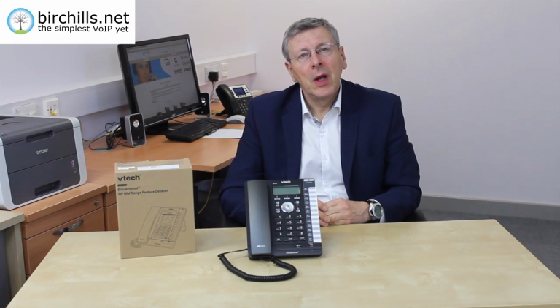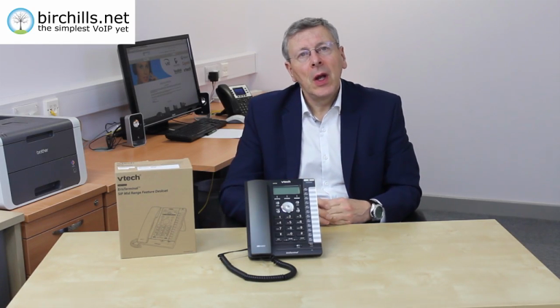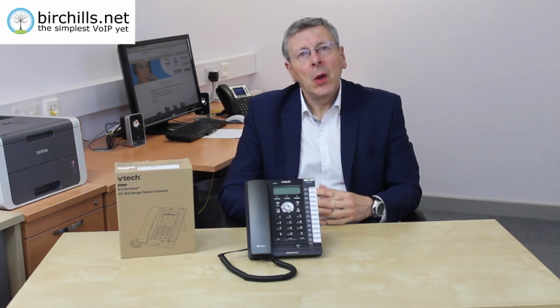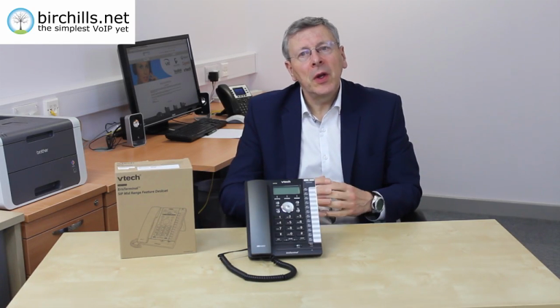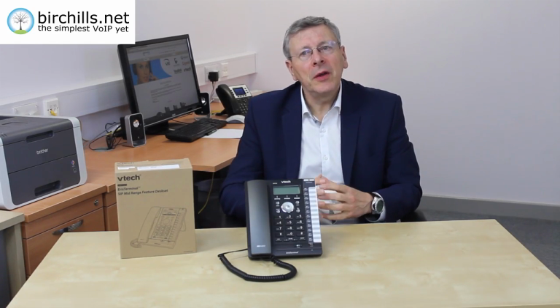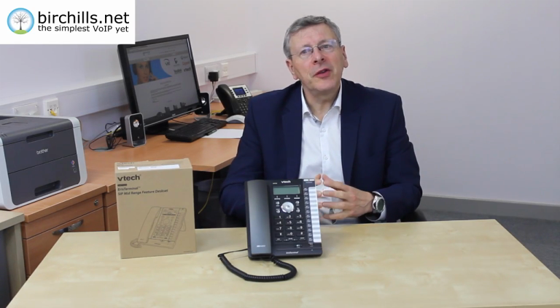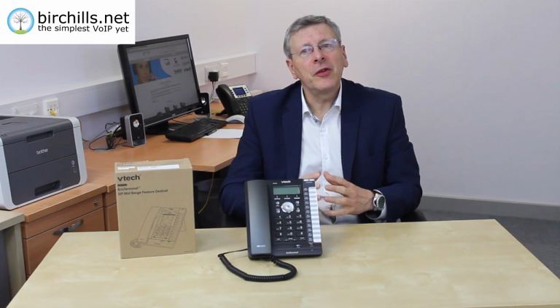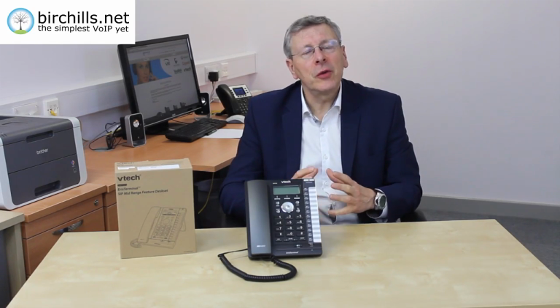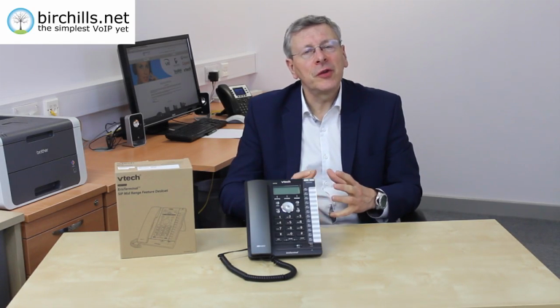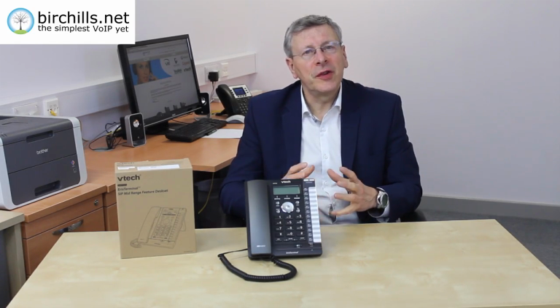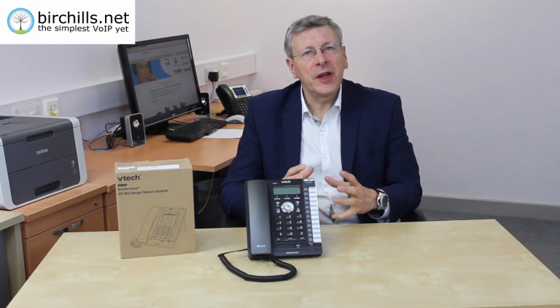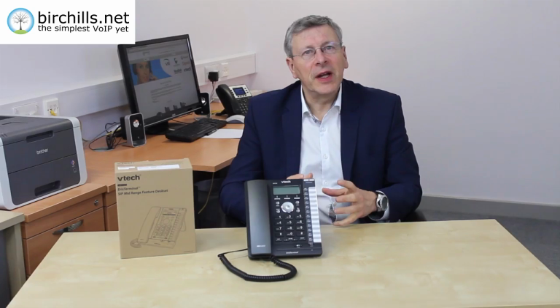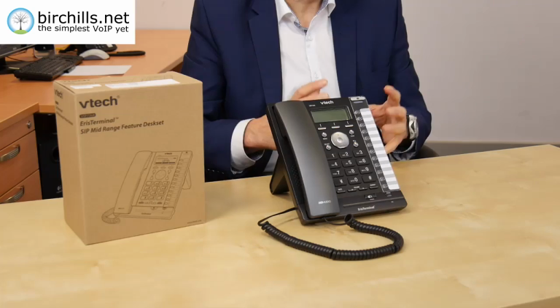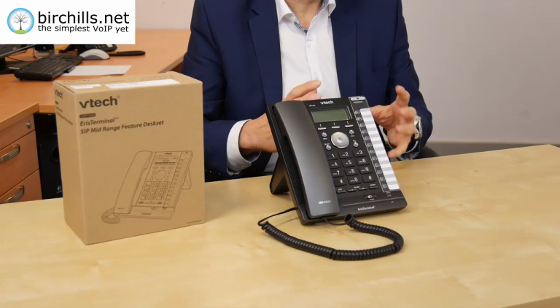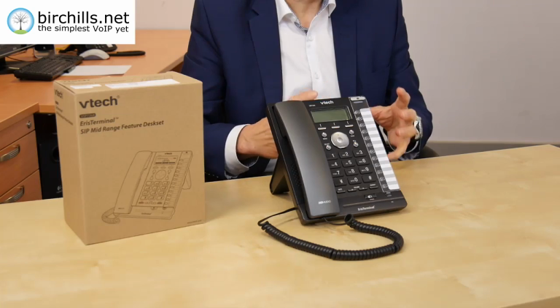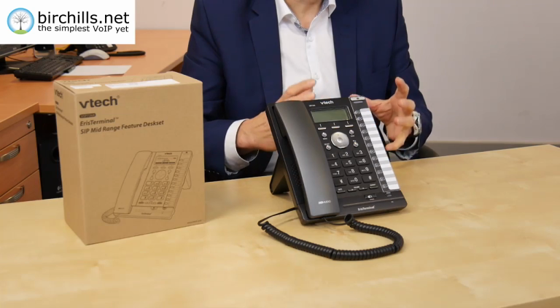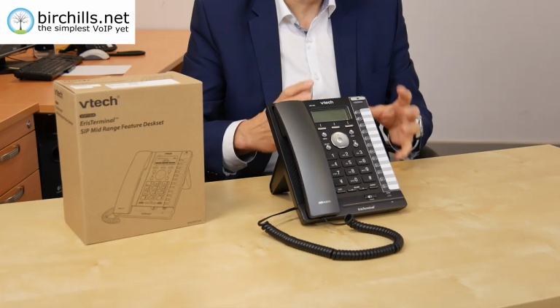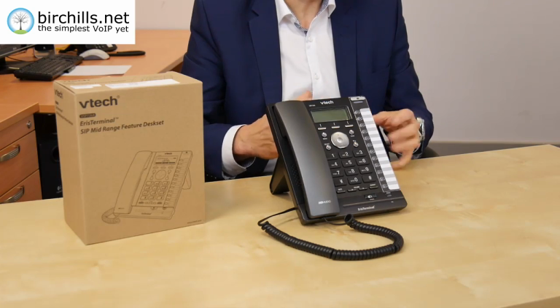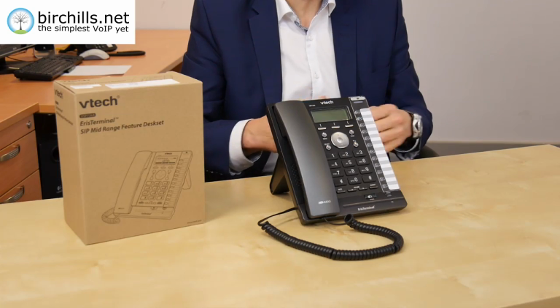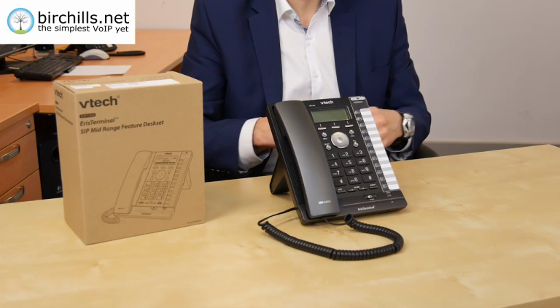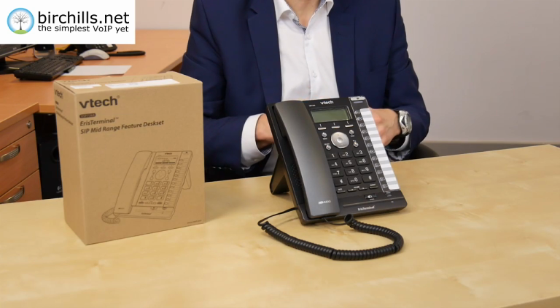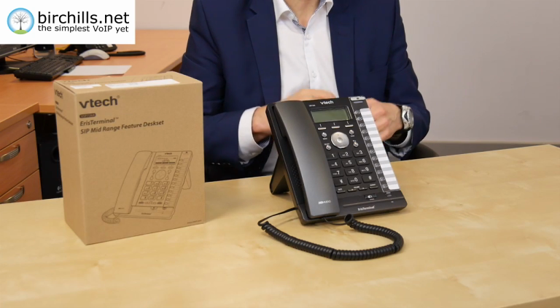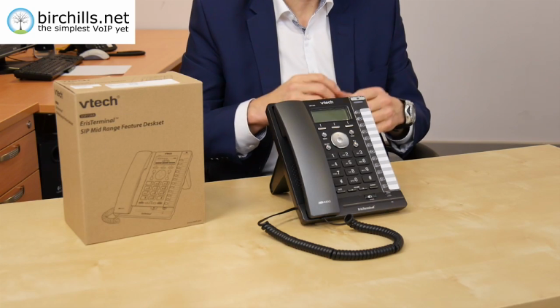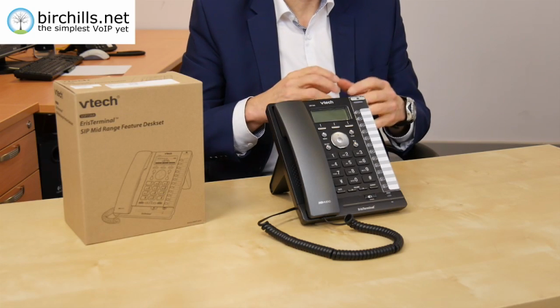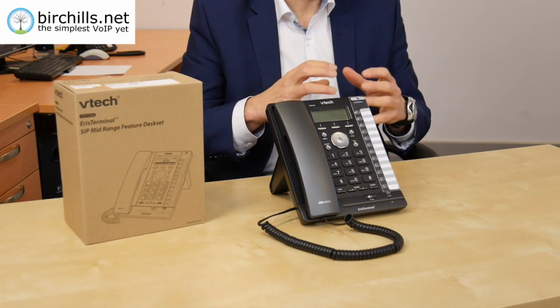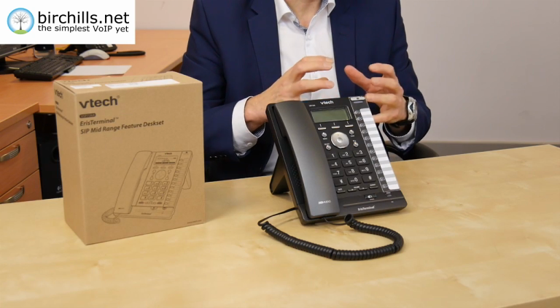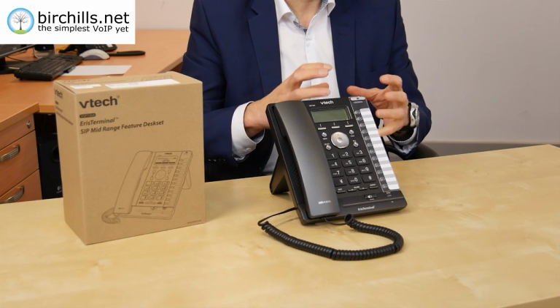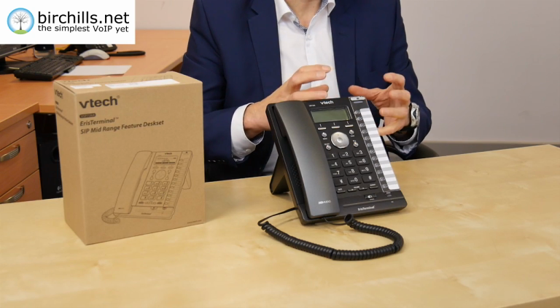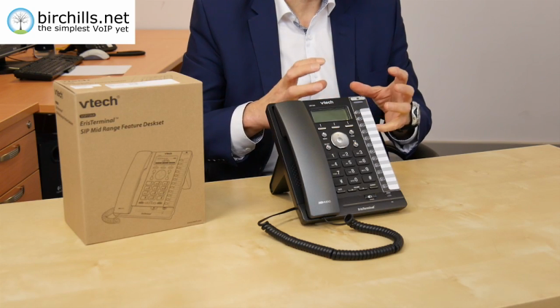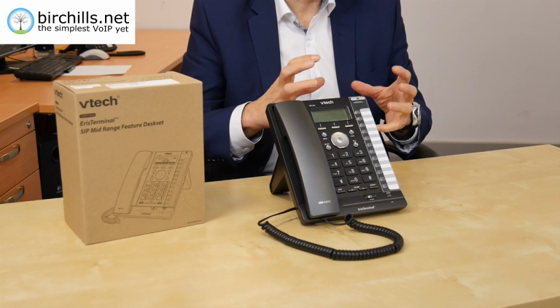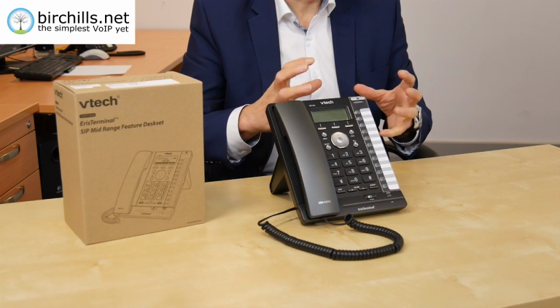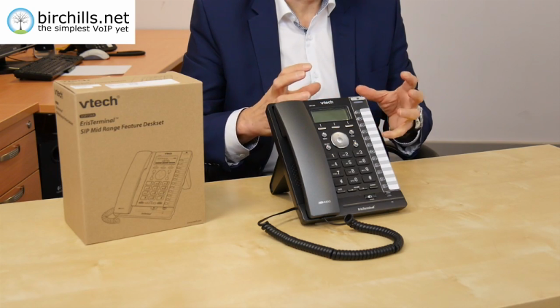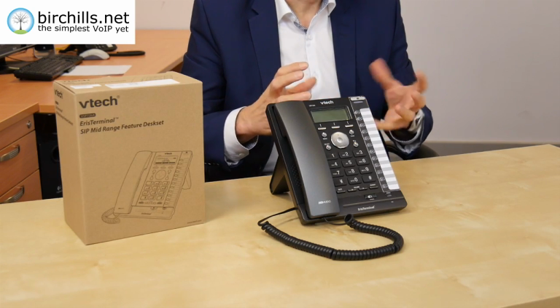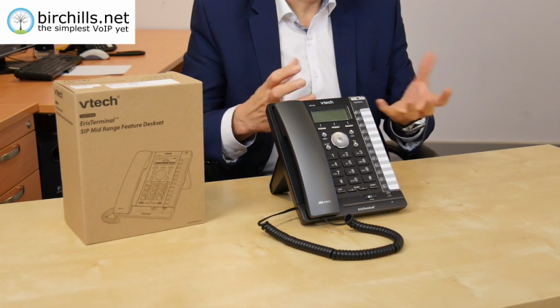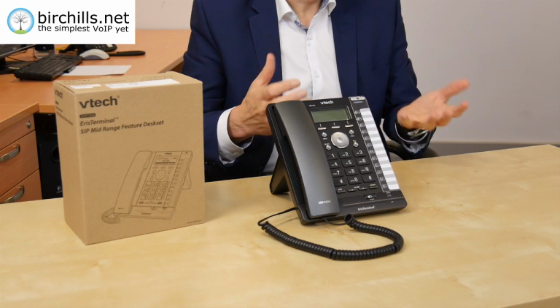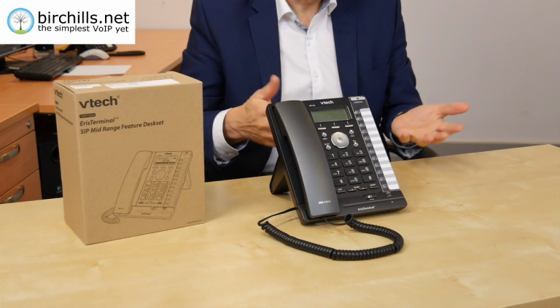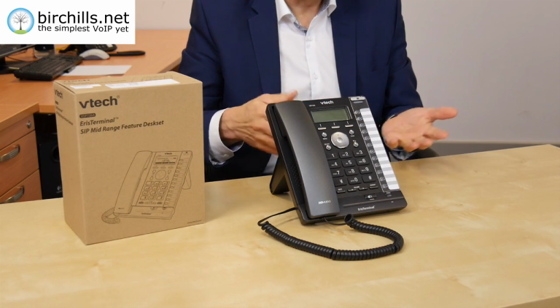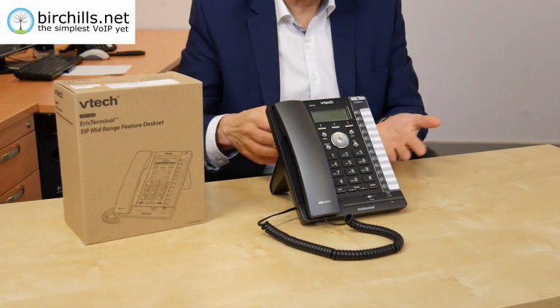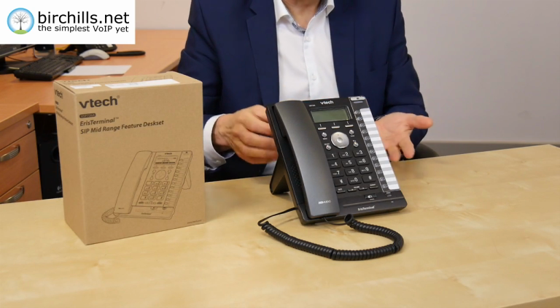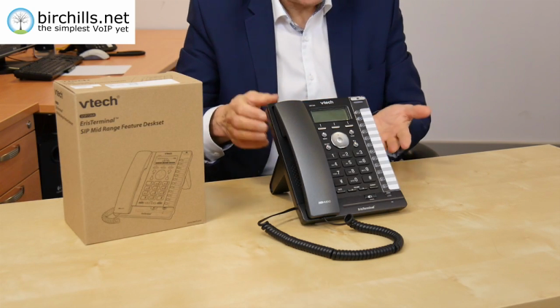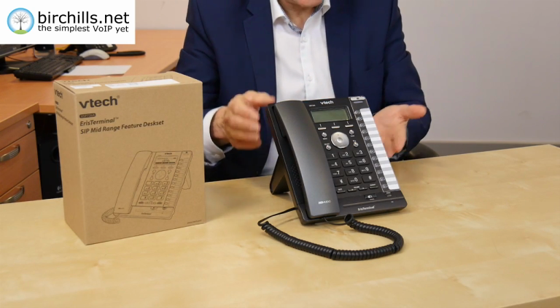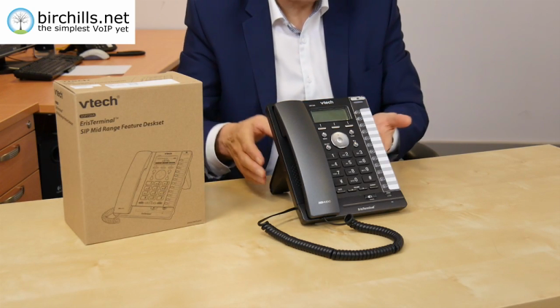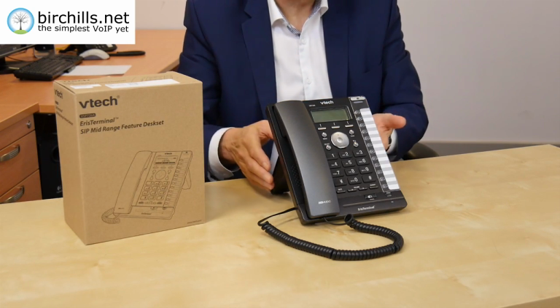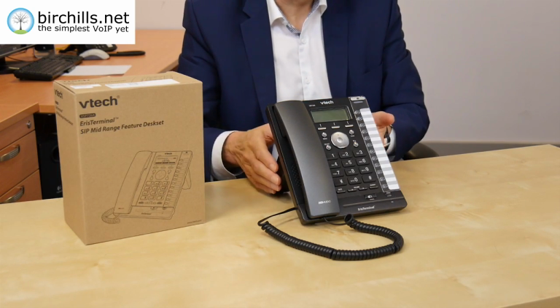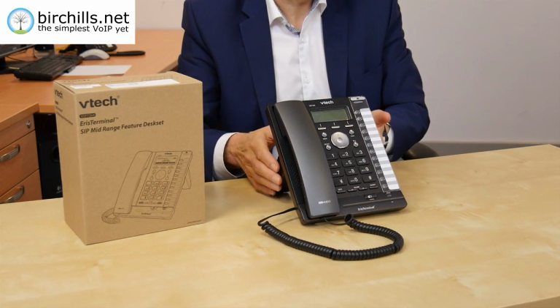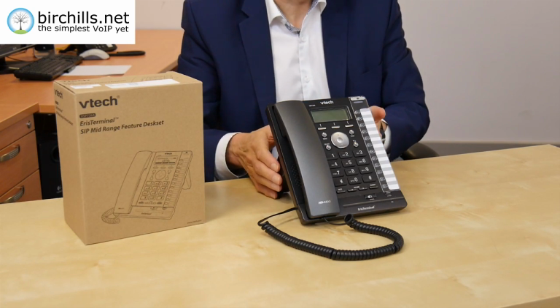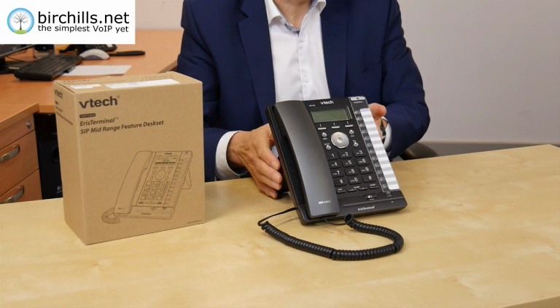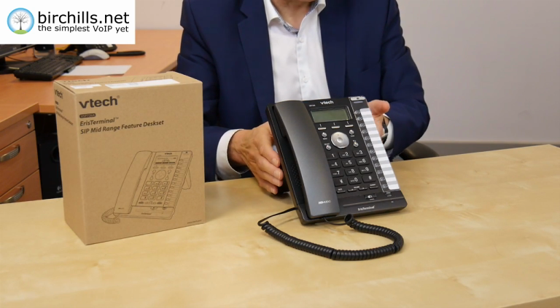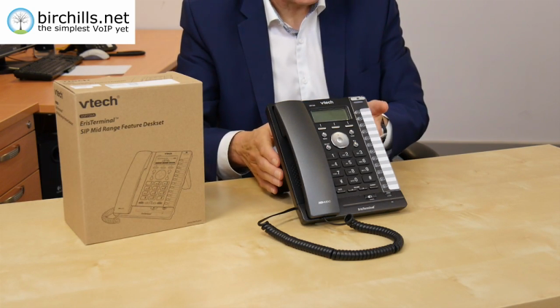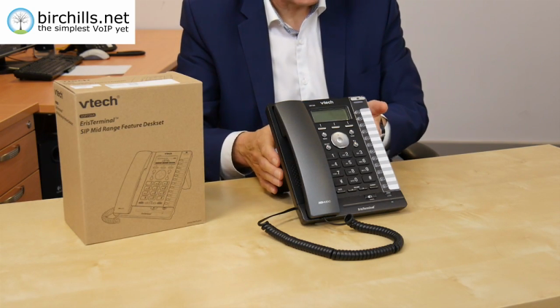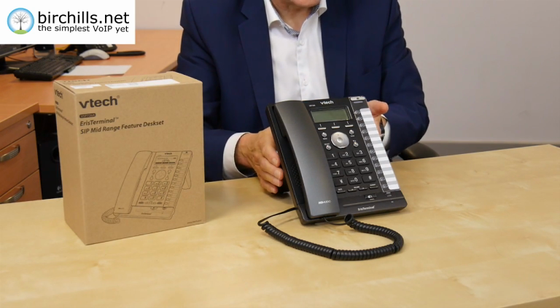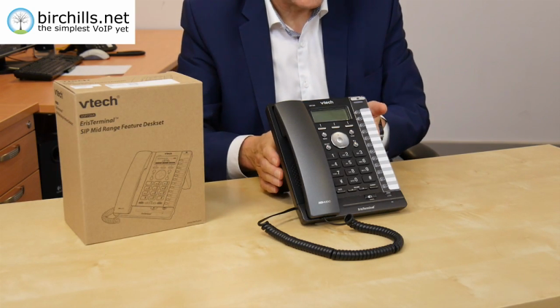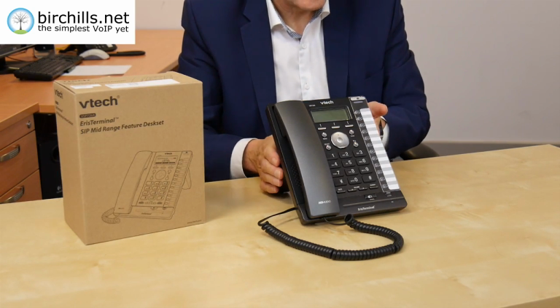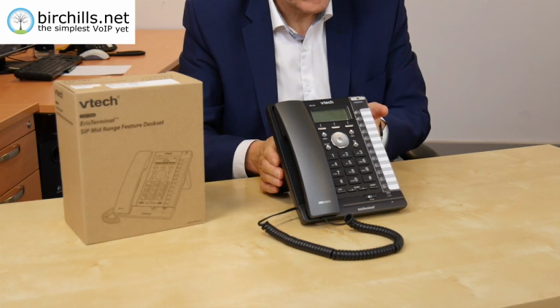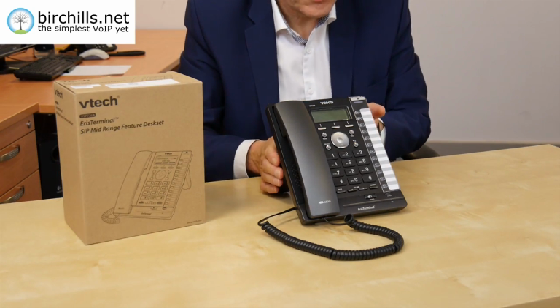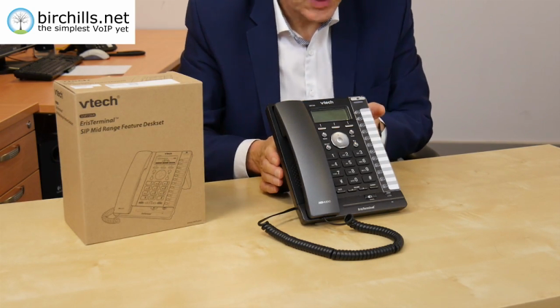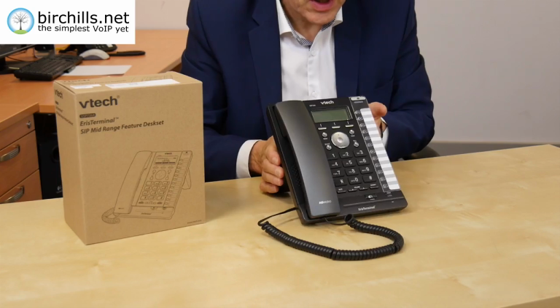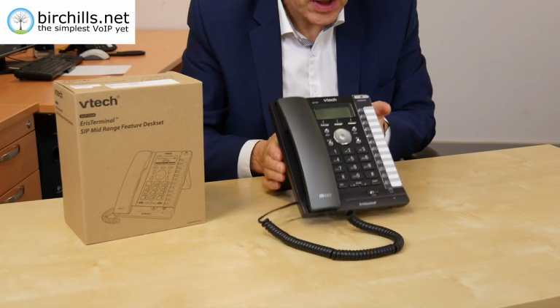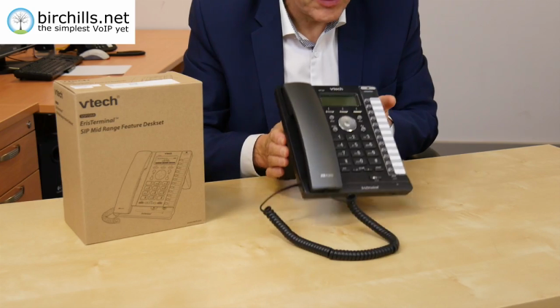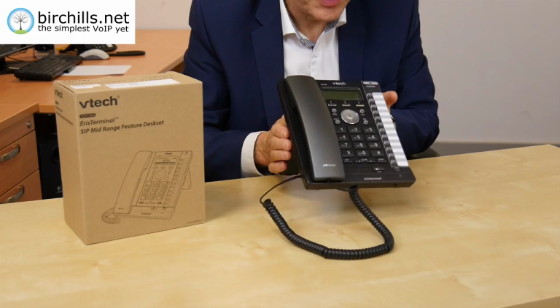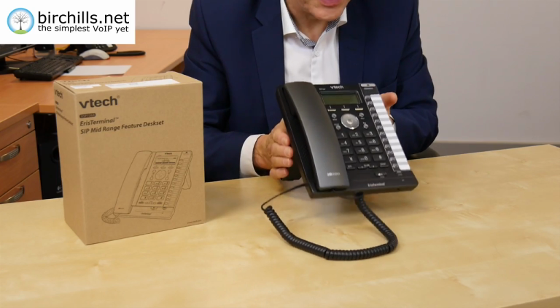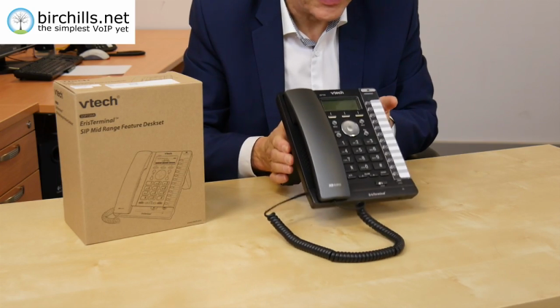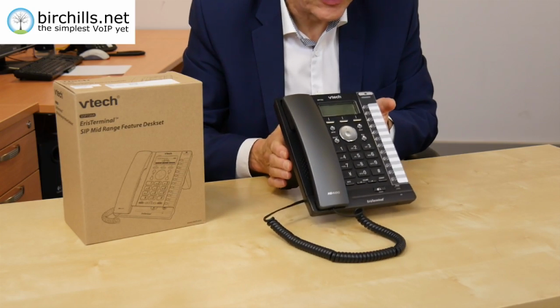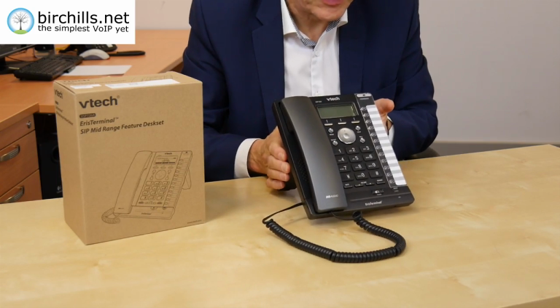We're going to talk today about the VTEC 726A, which is a highly featured desk set. Here it is.